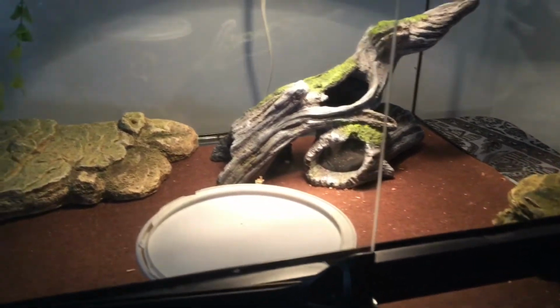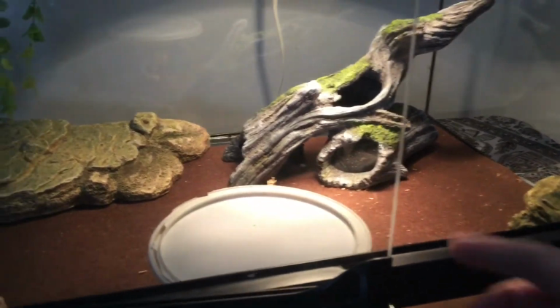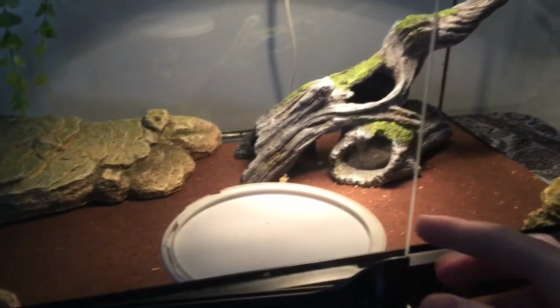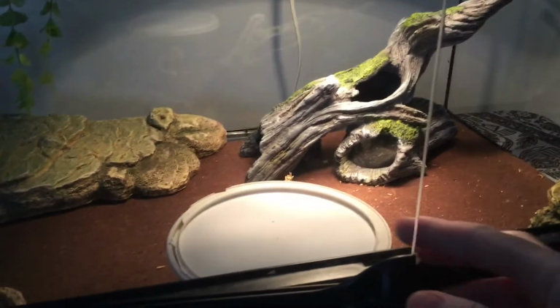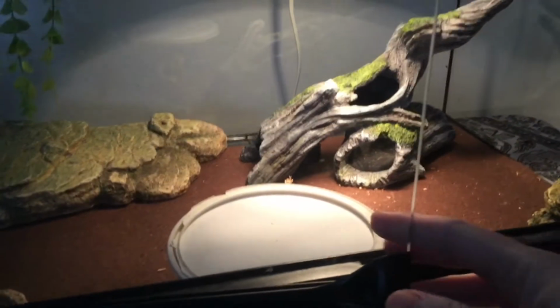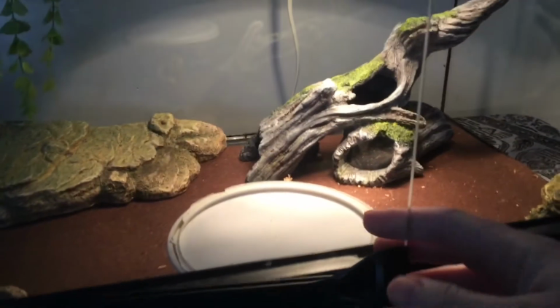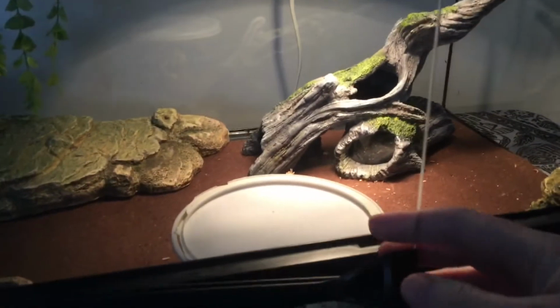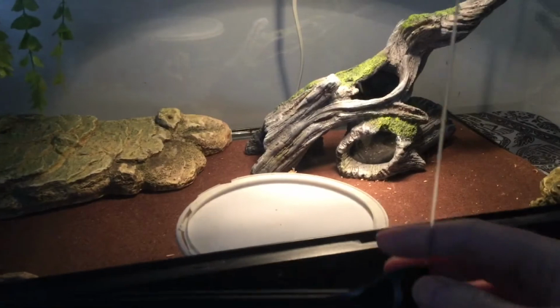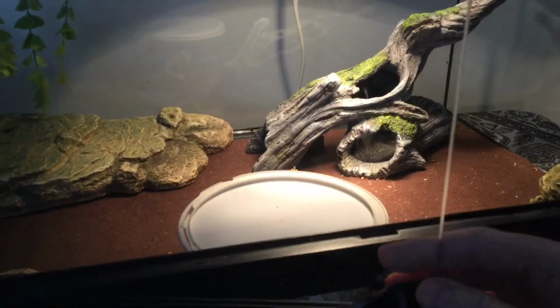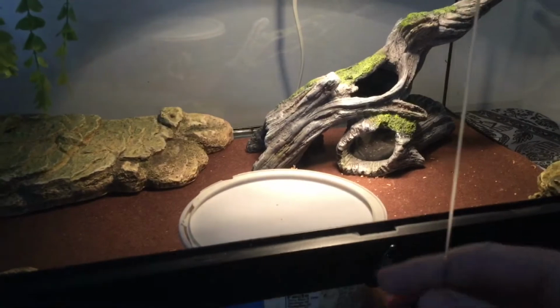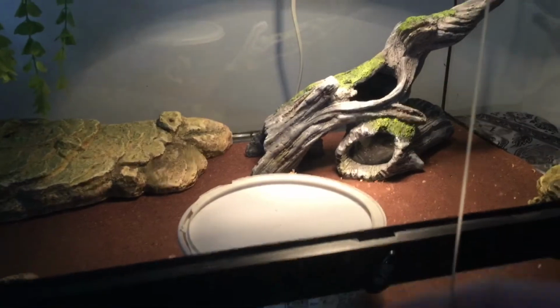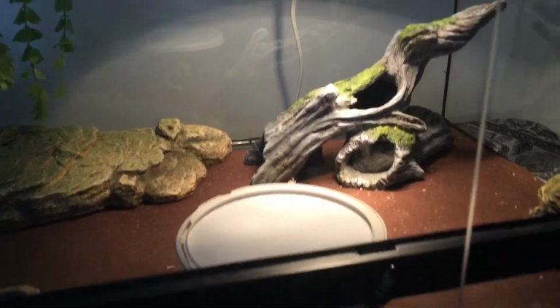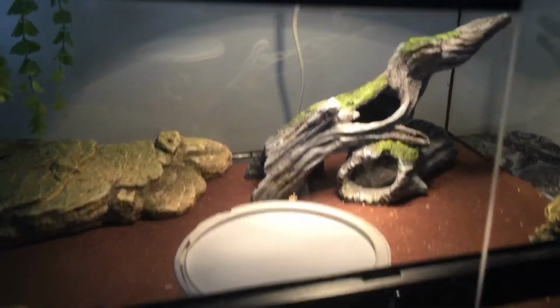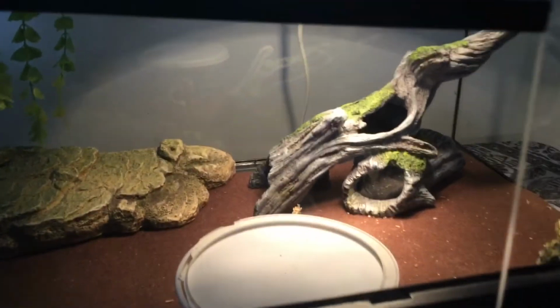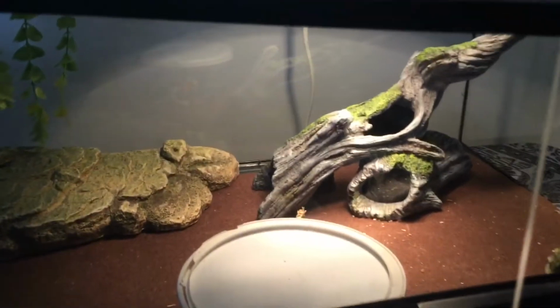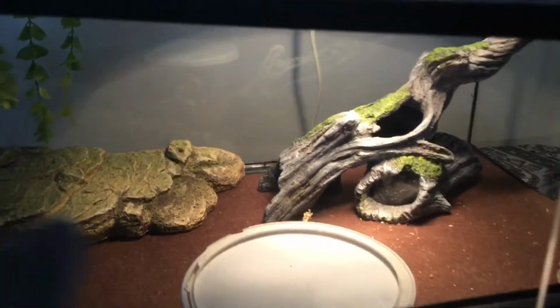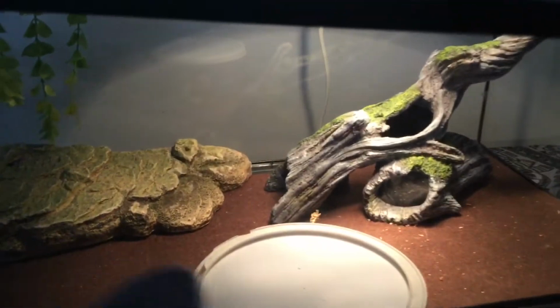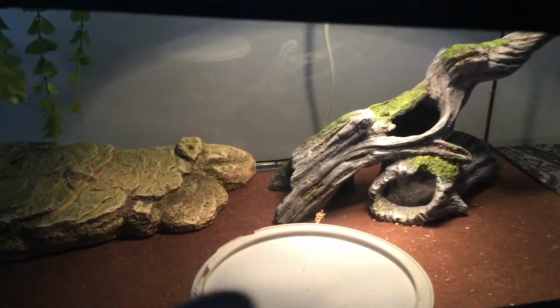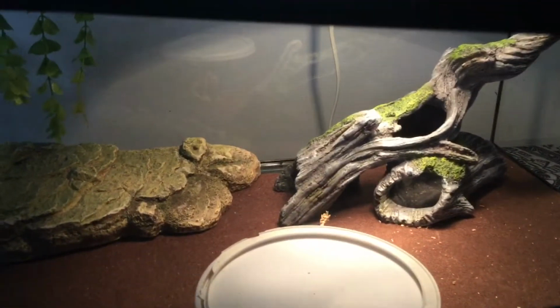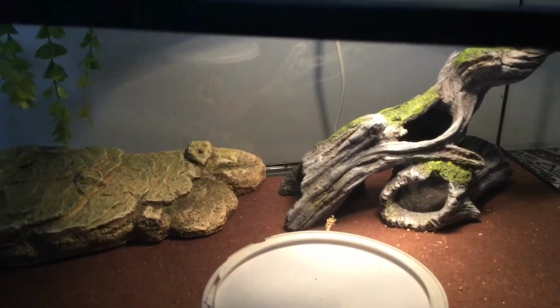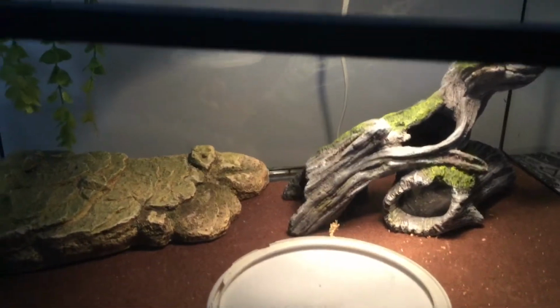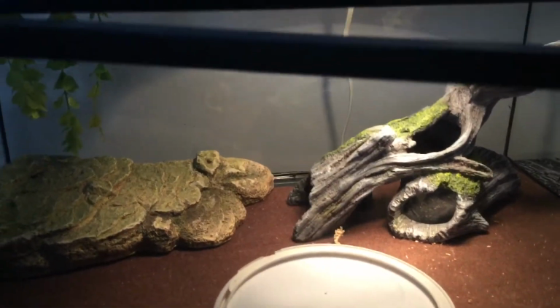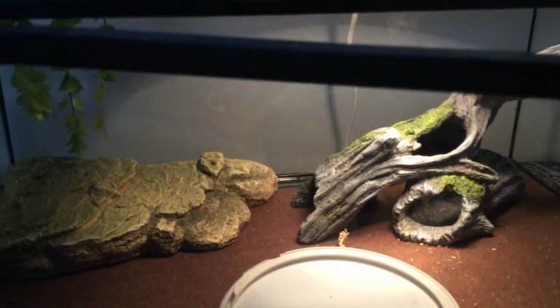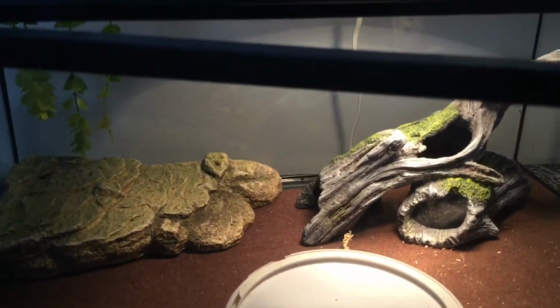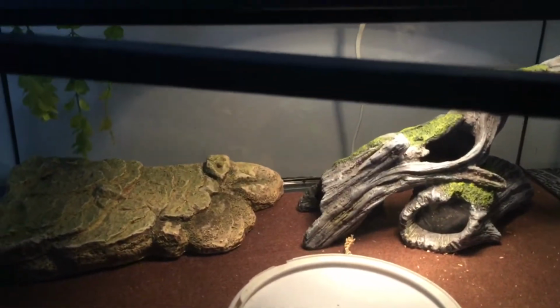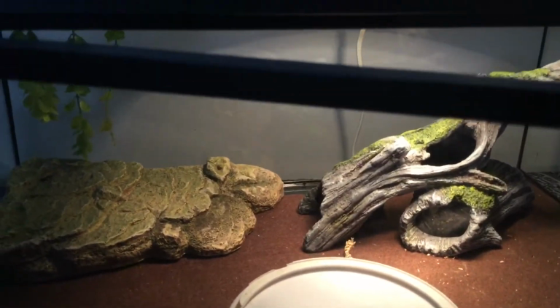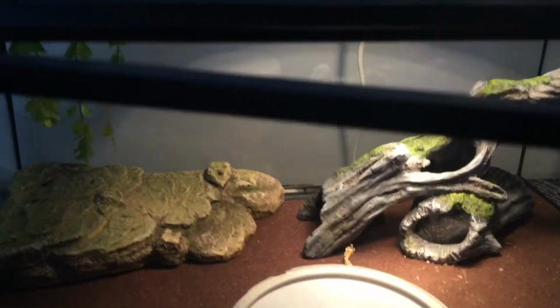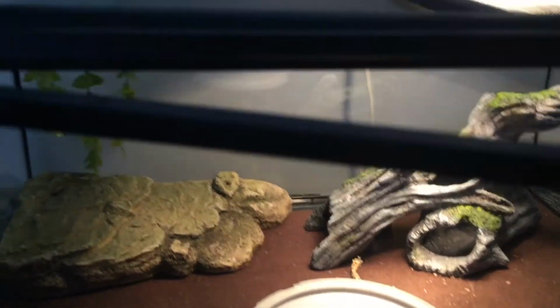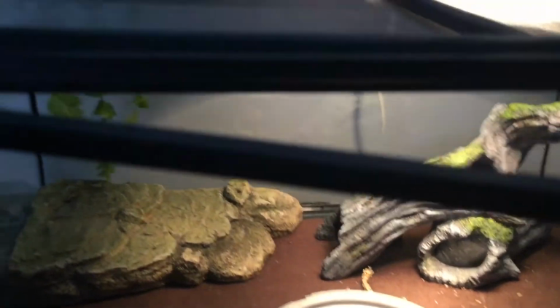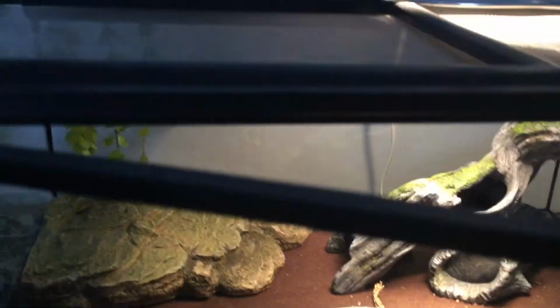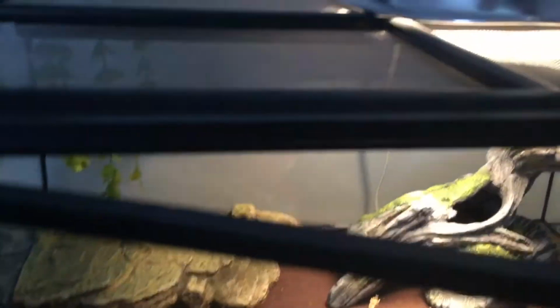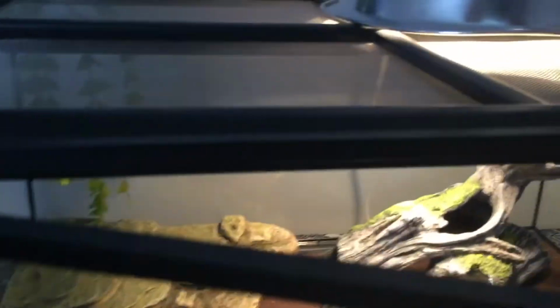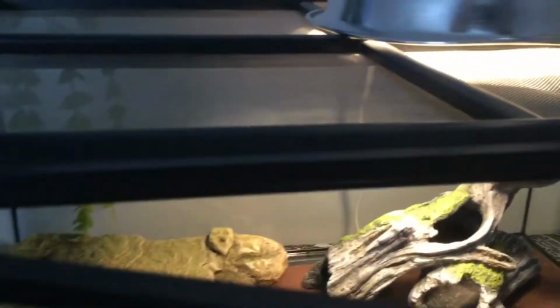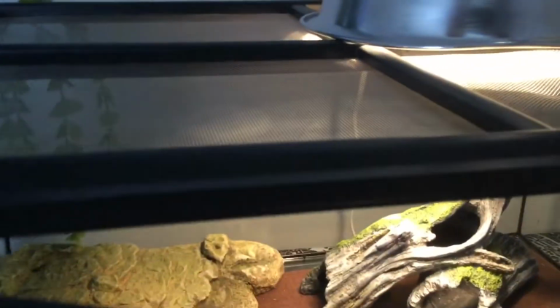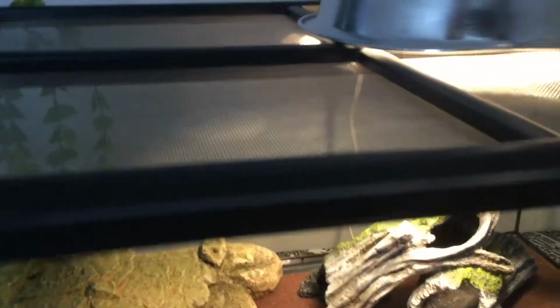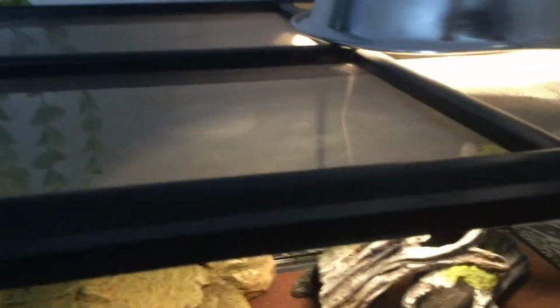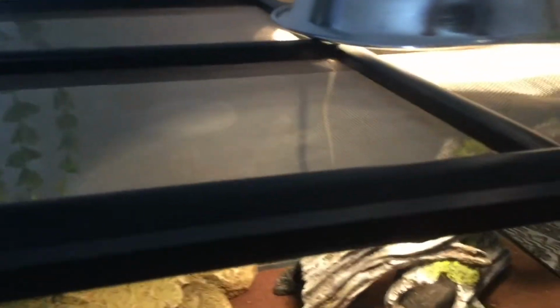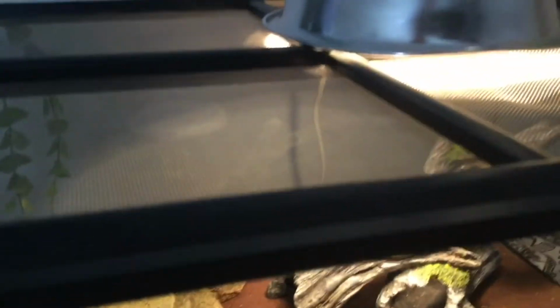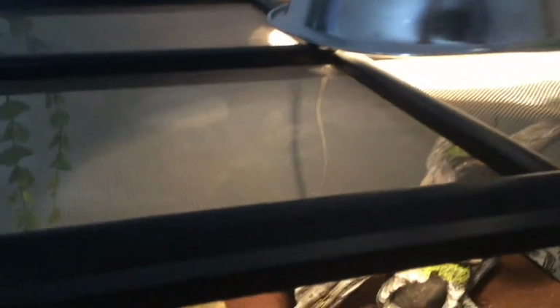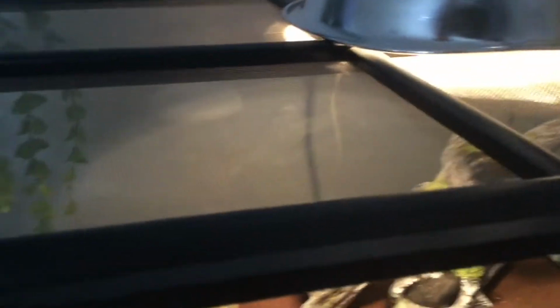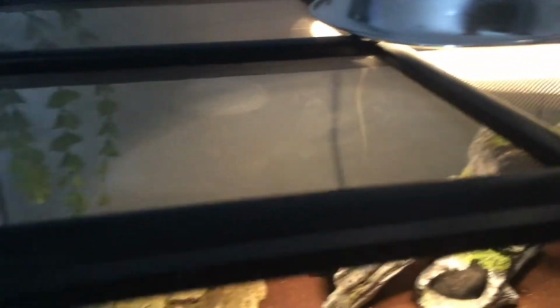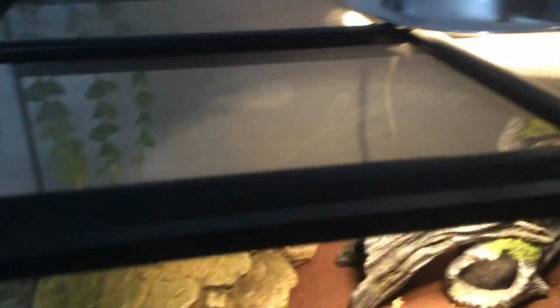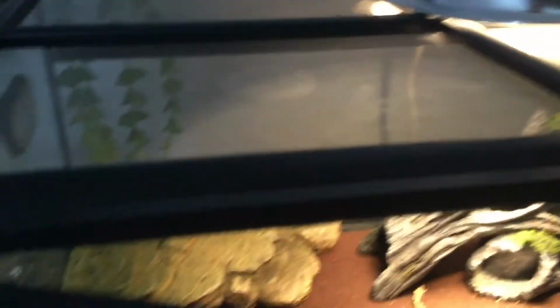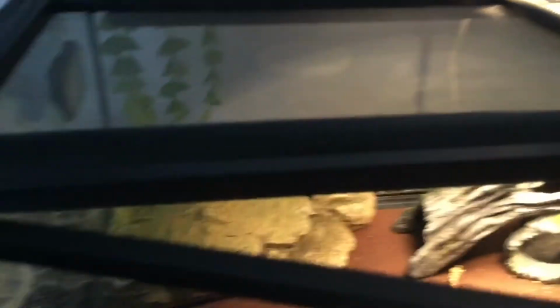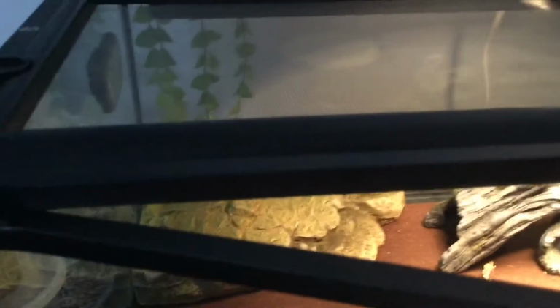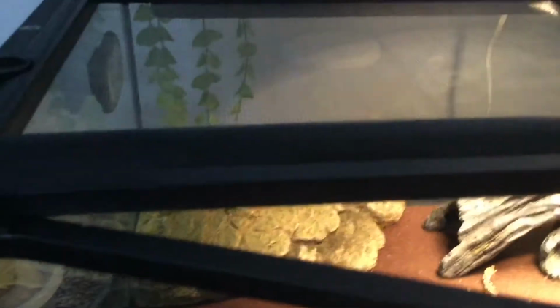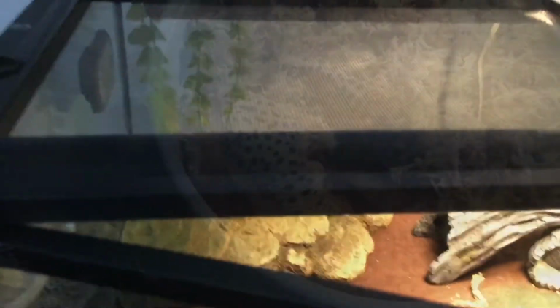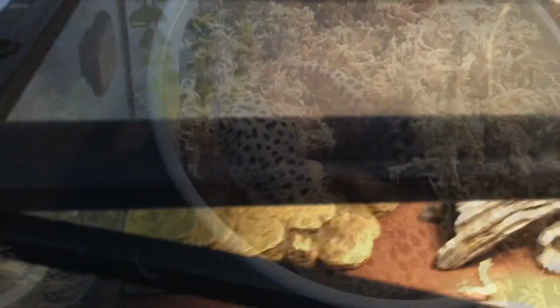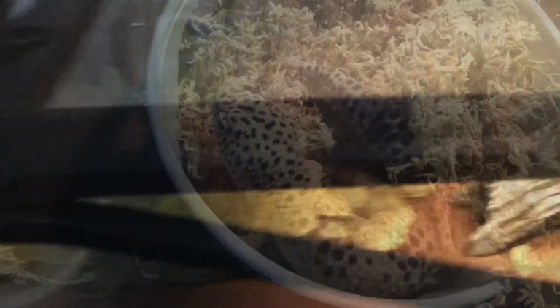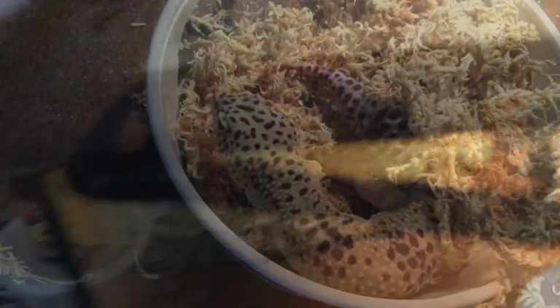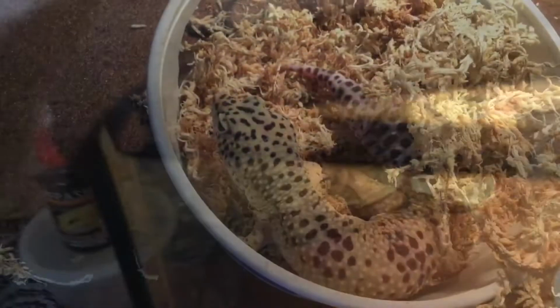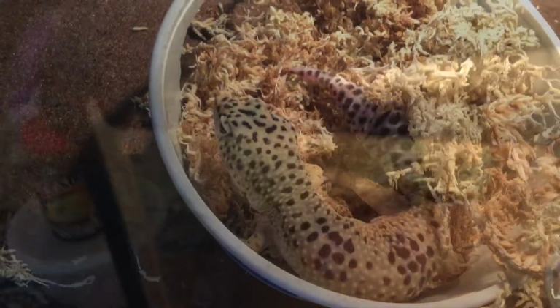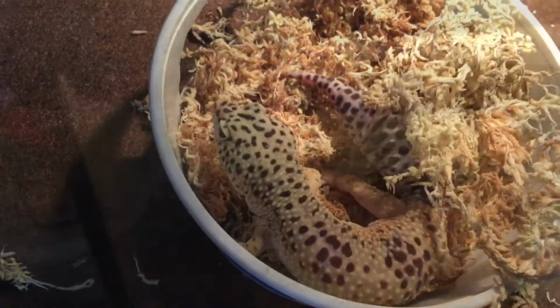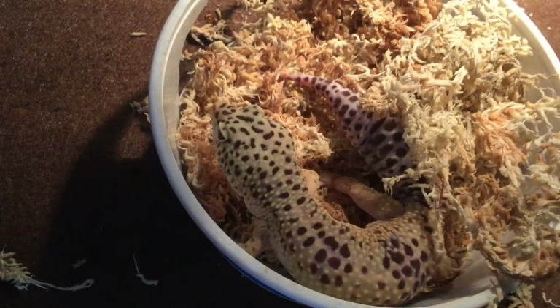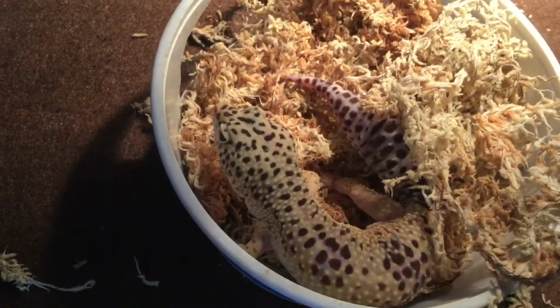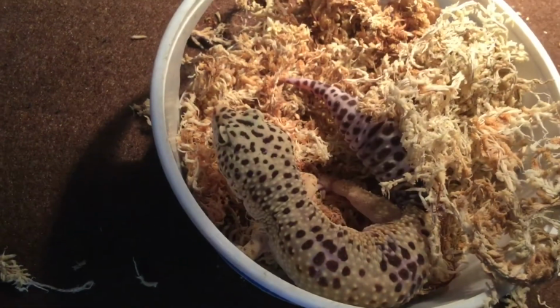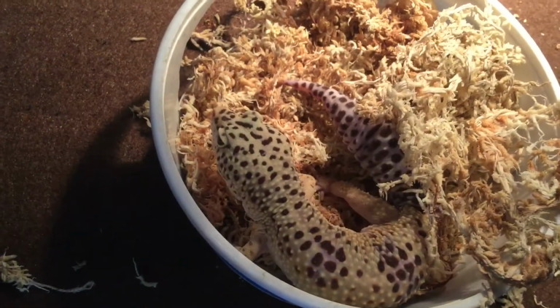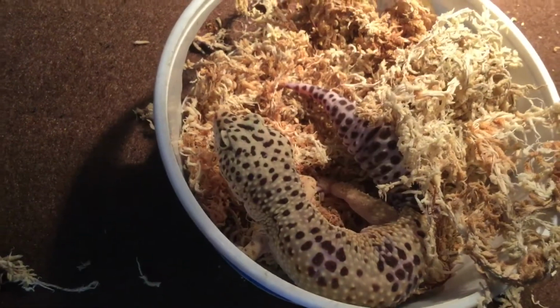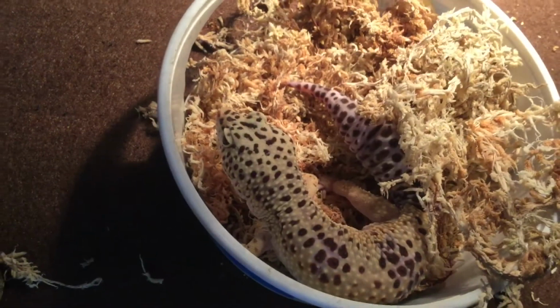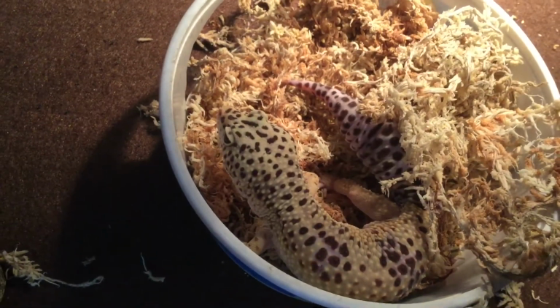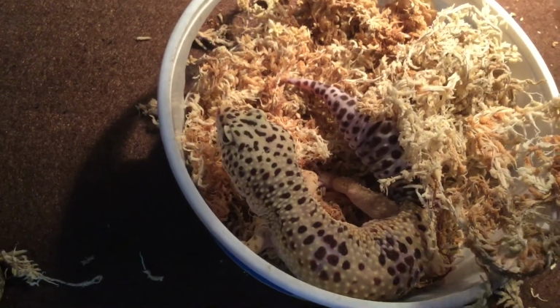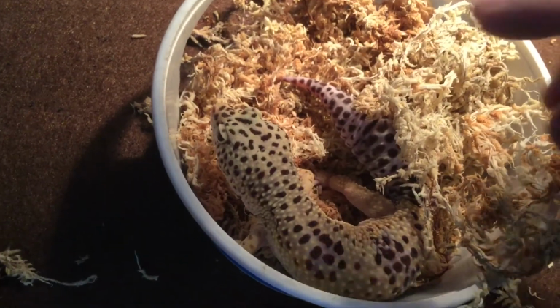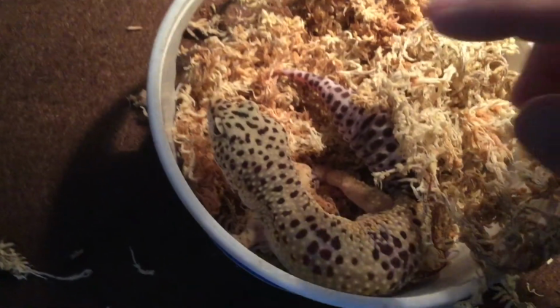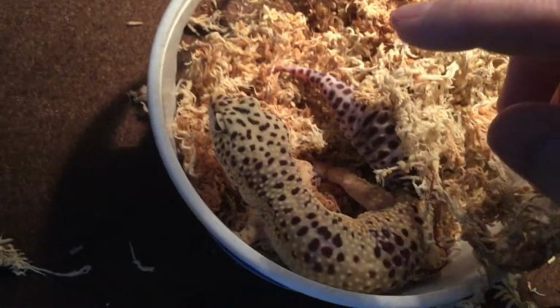He needs to move to the hot side of the tank if he wants to warm up, or move to the cool side of the tank if he wants to cool down. This is what it means to be cold-blooded.